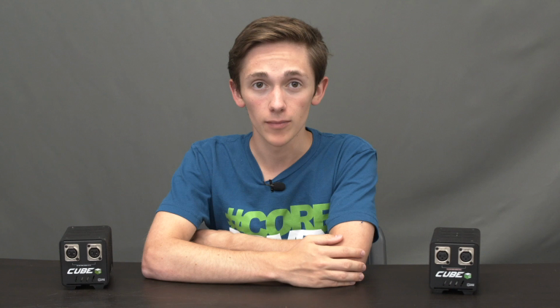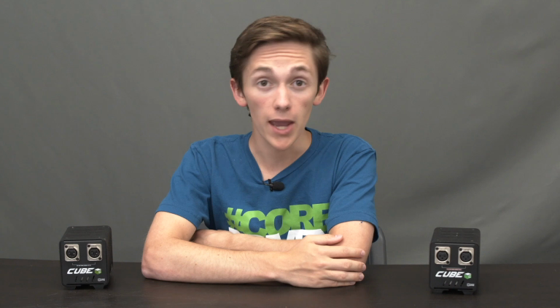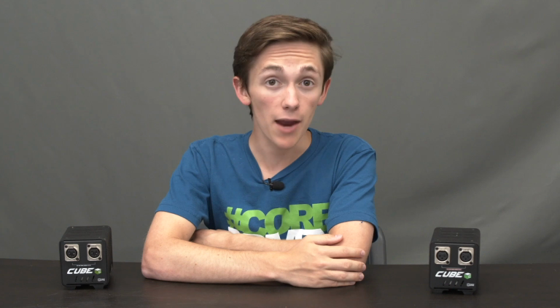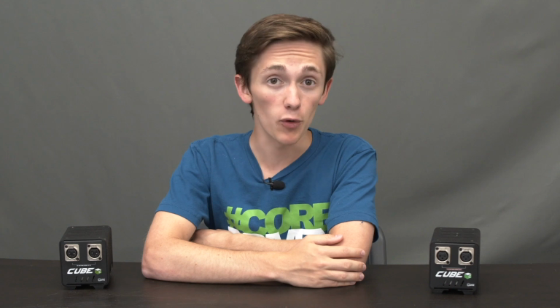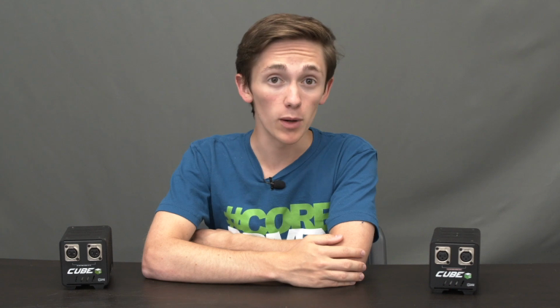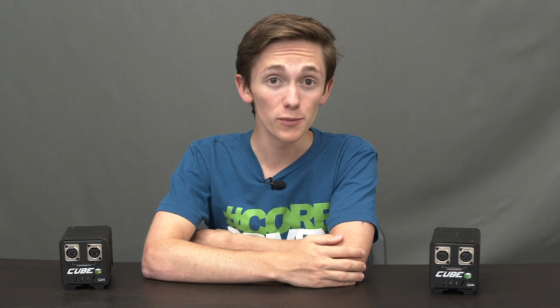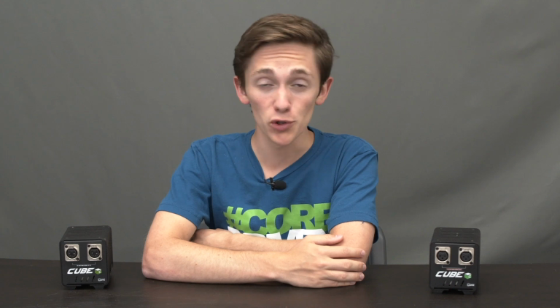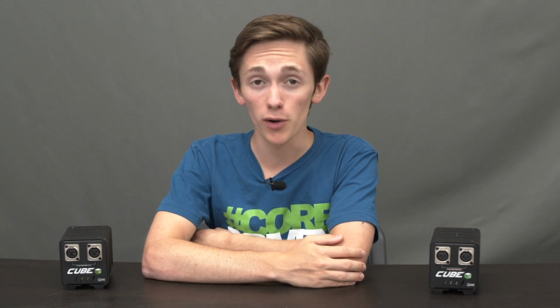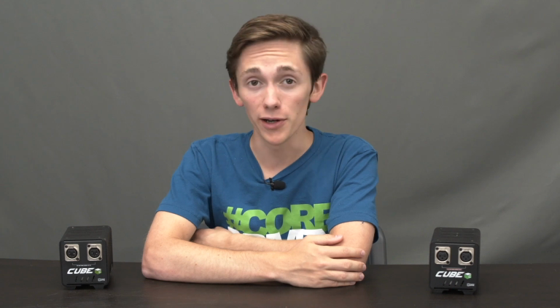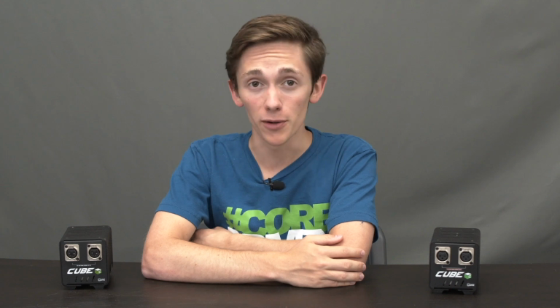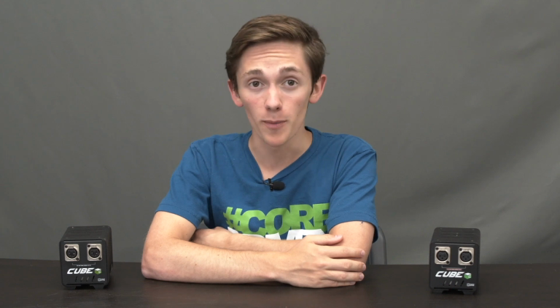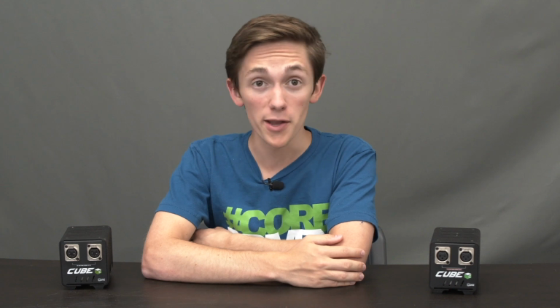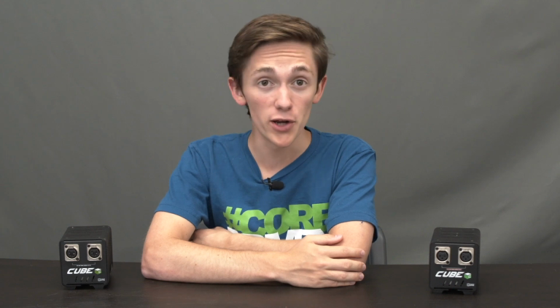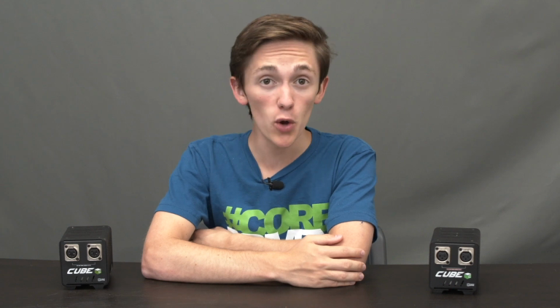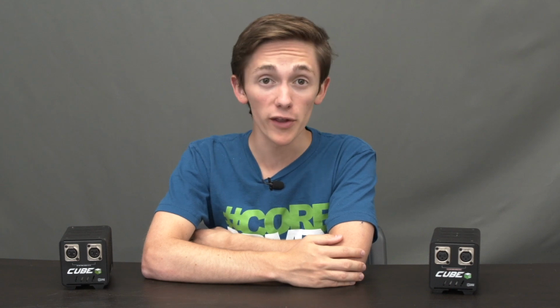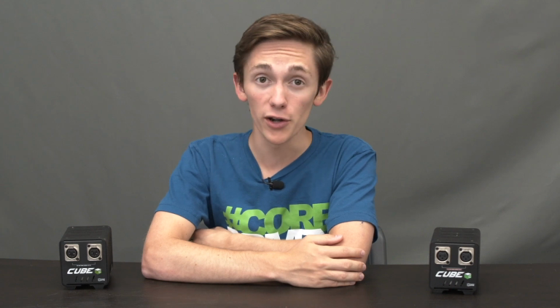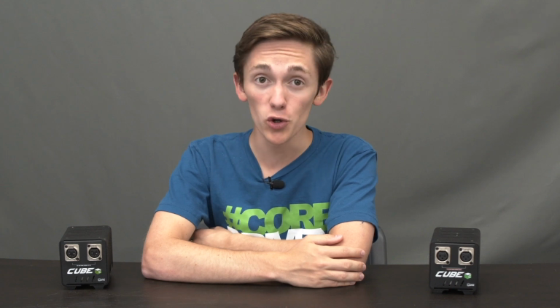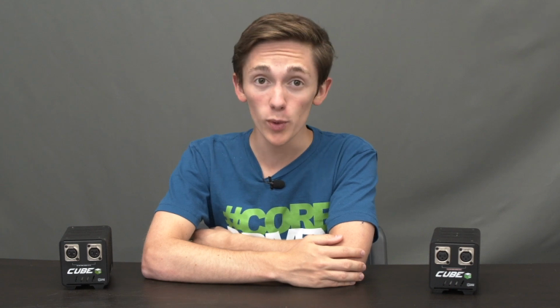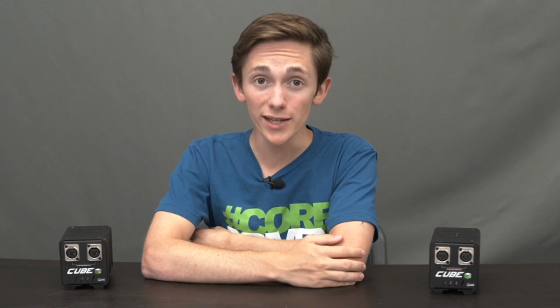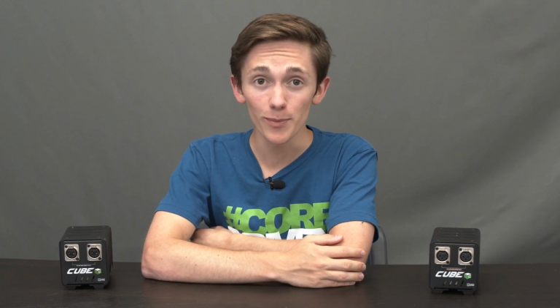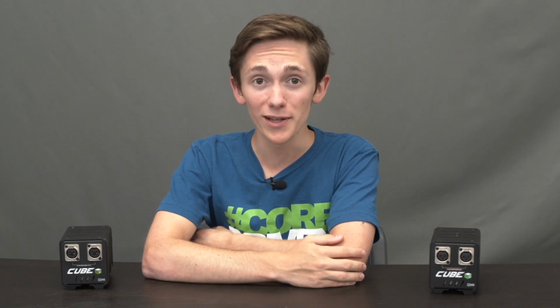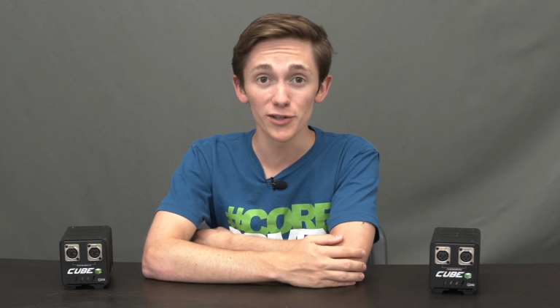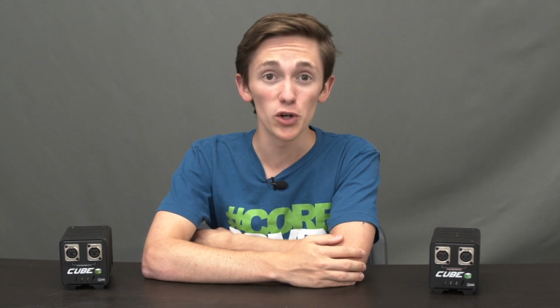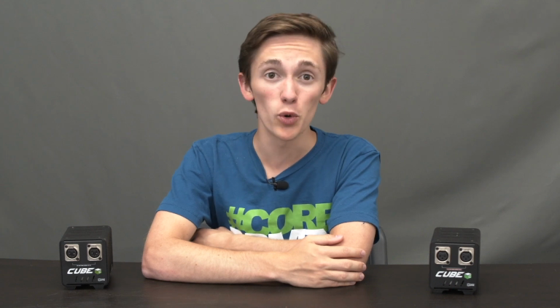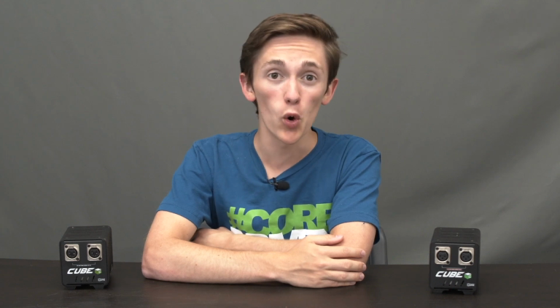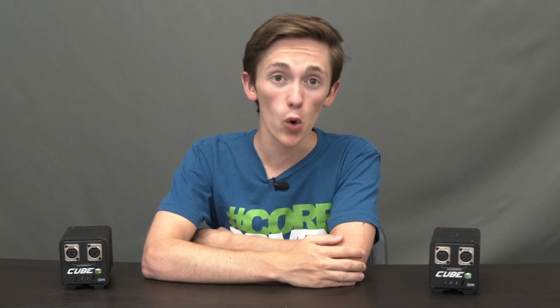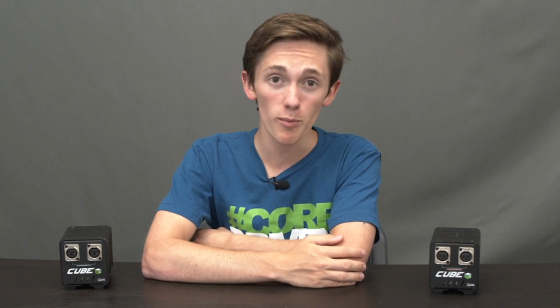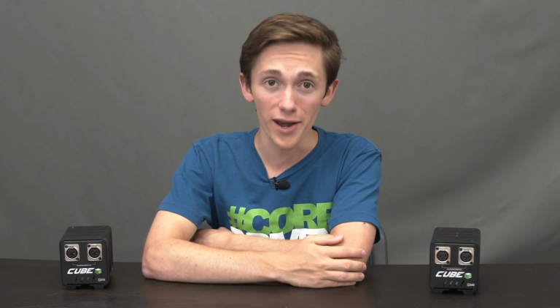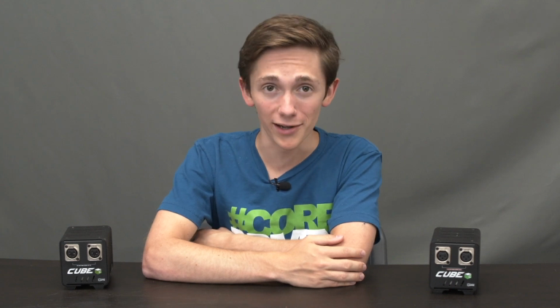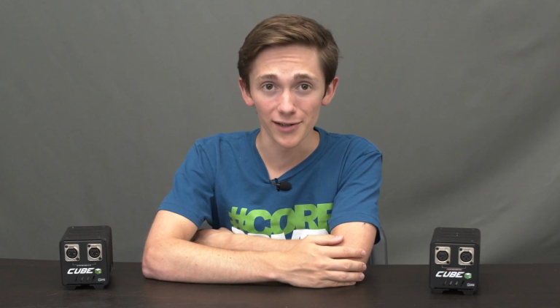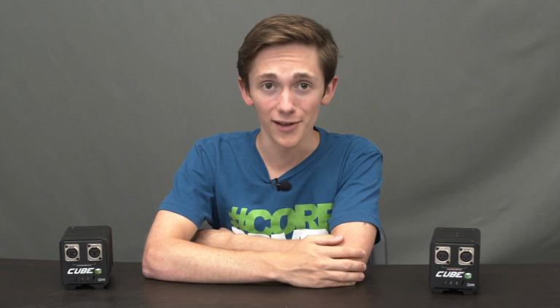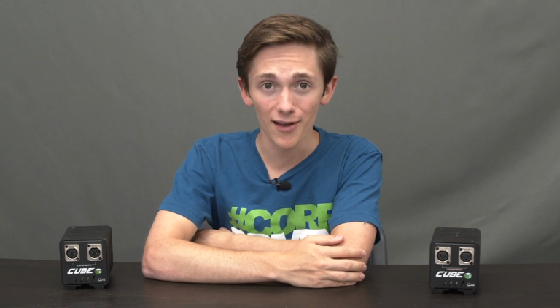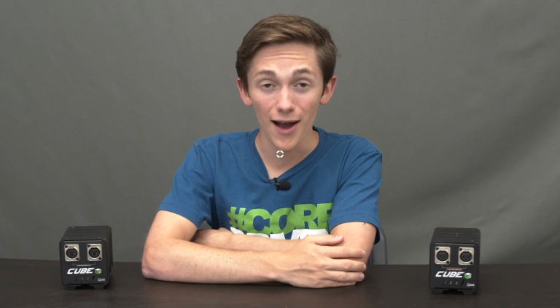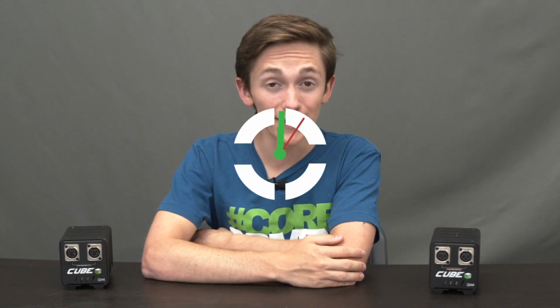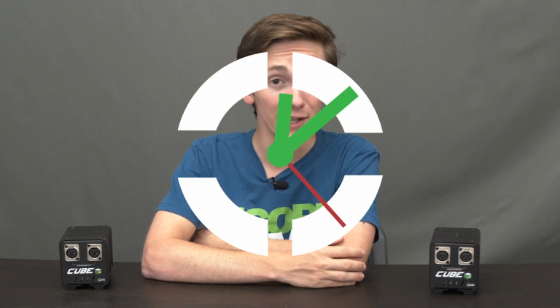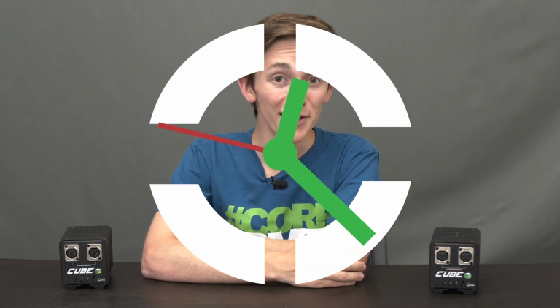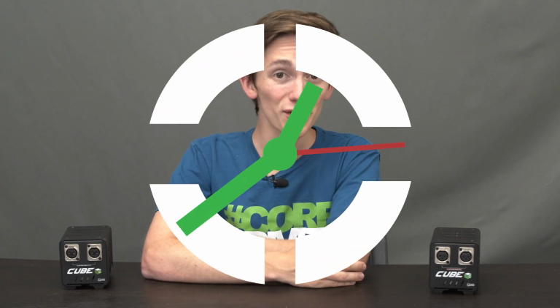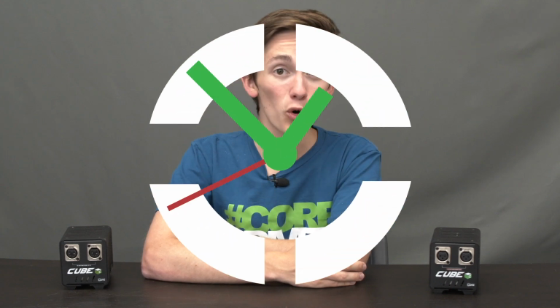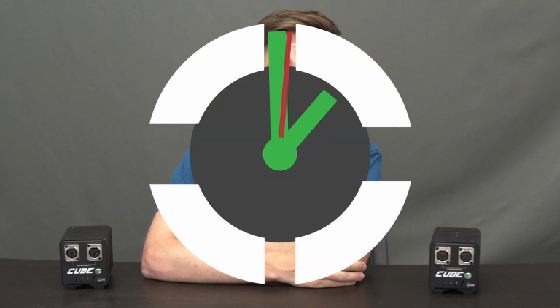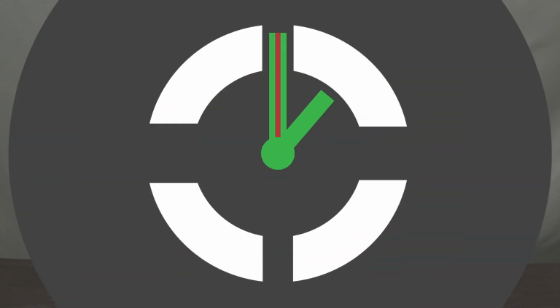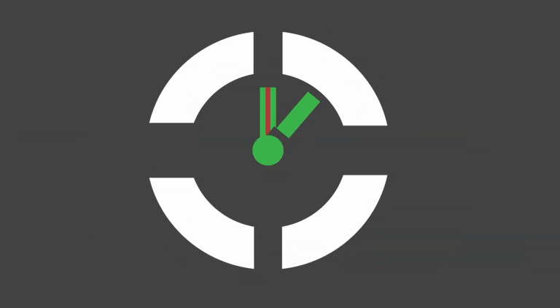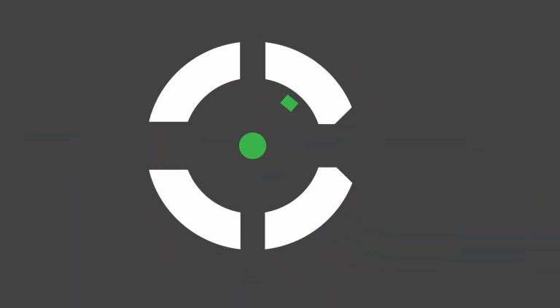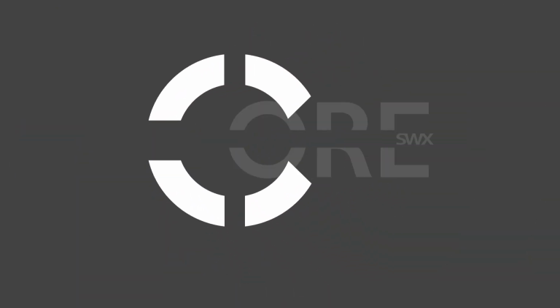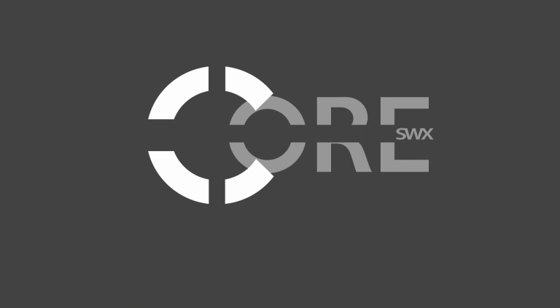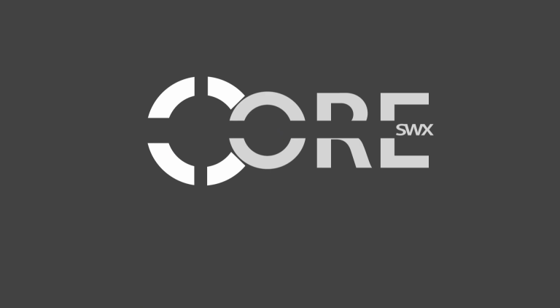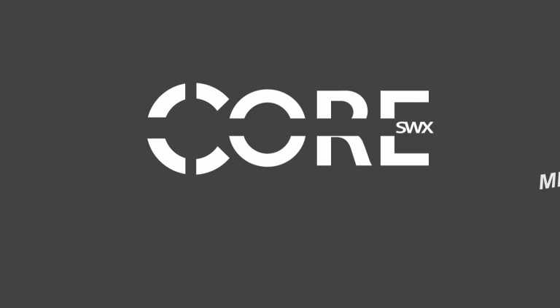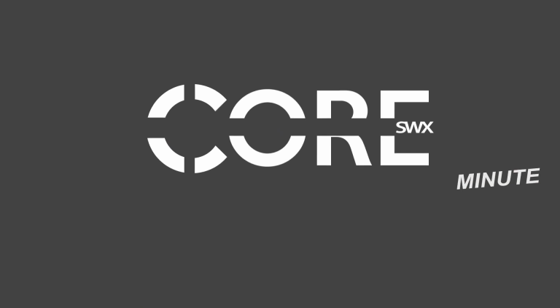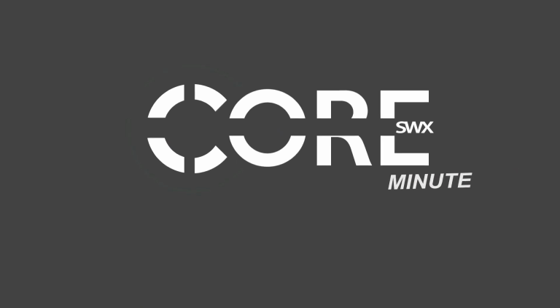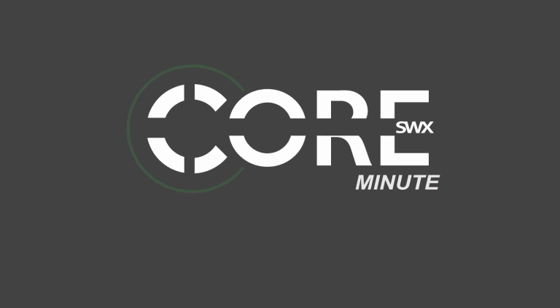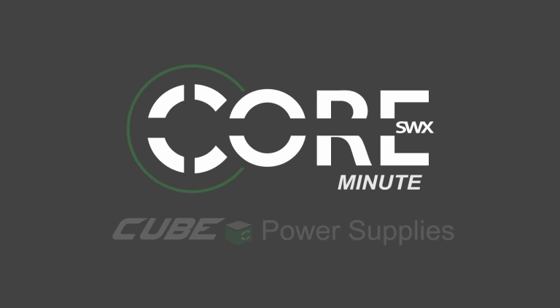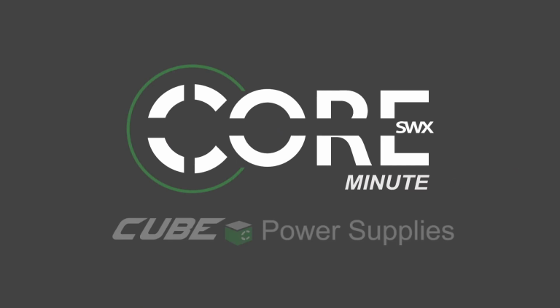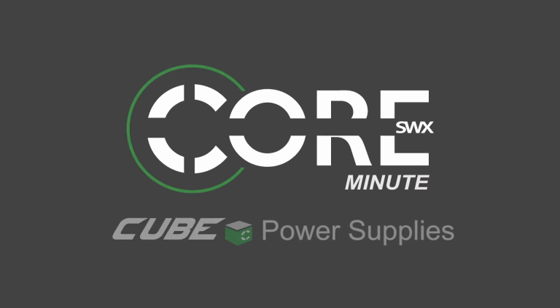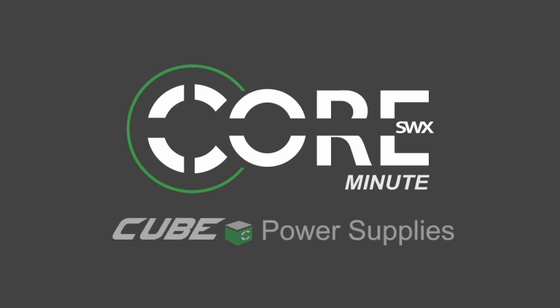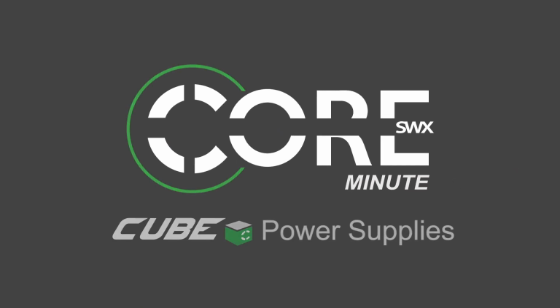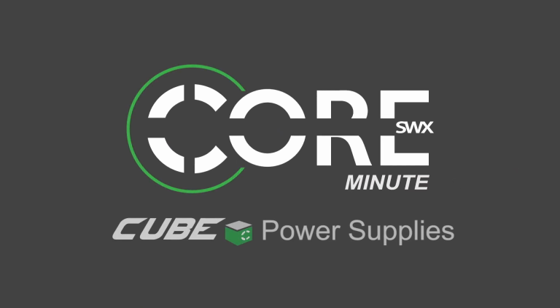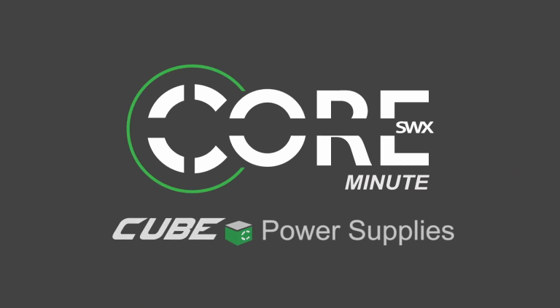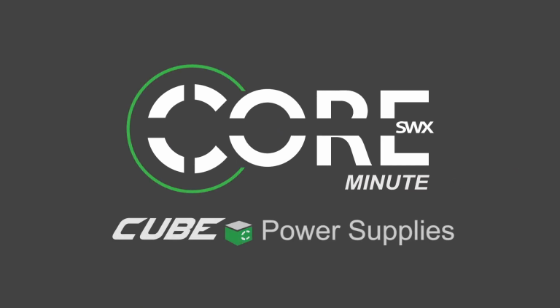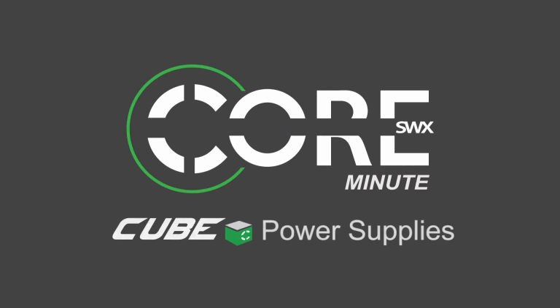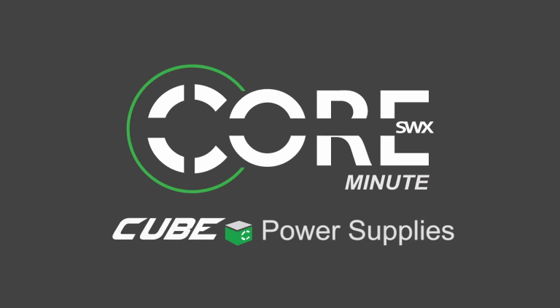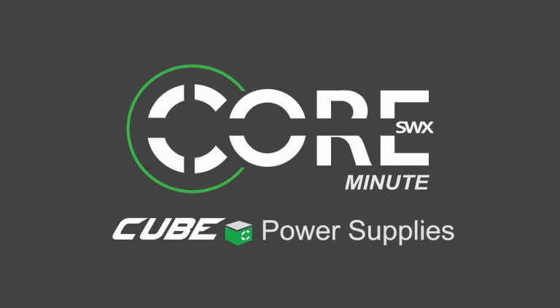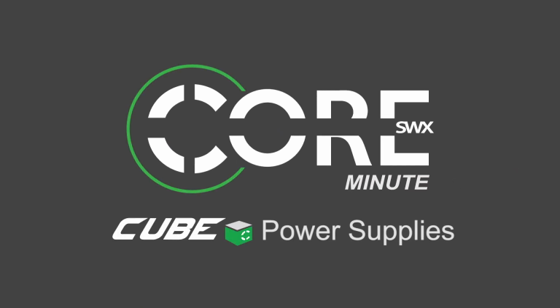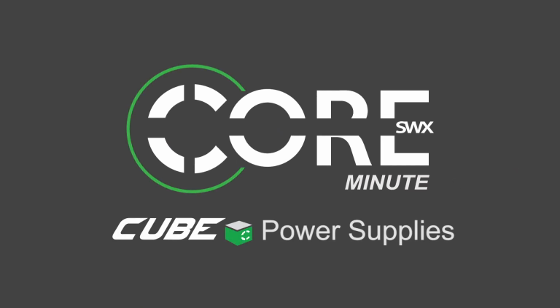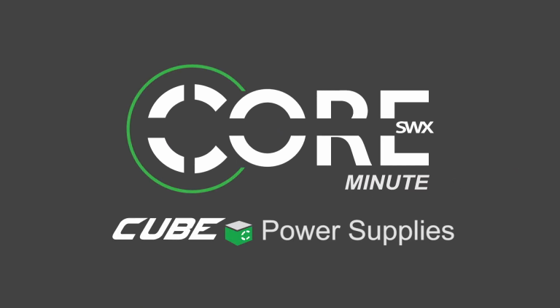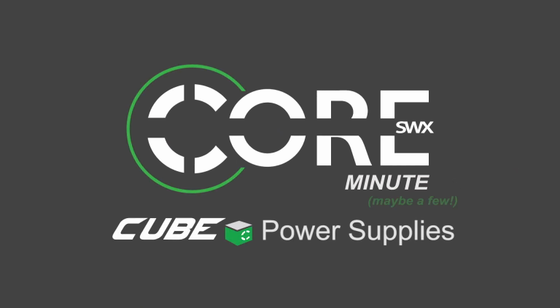Hey everyone, Sean here, and you know that a new week means a new core minute. On today's core minute, I'm going to be talking all about the Cube power supplies.